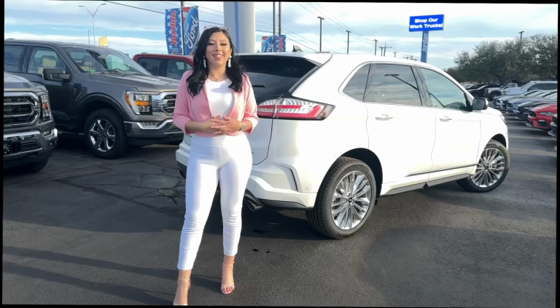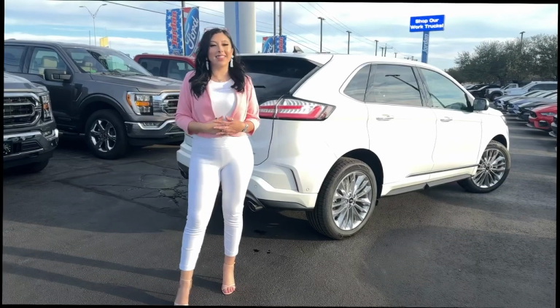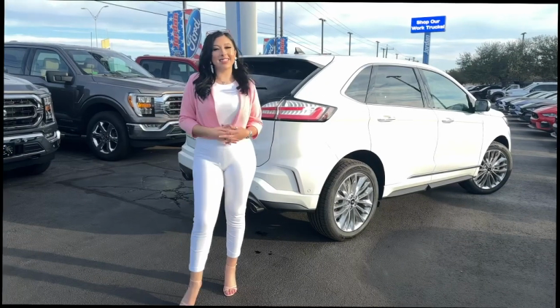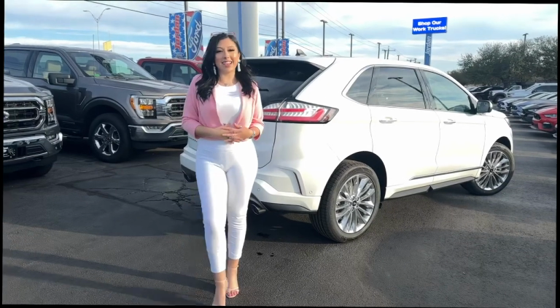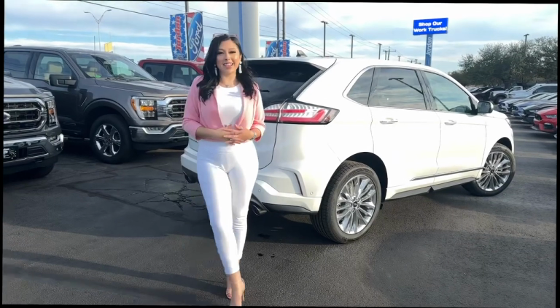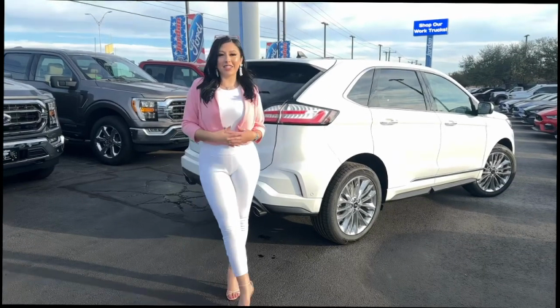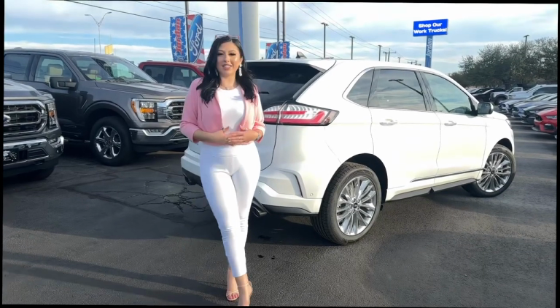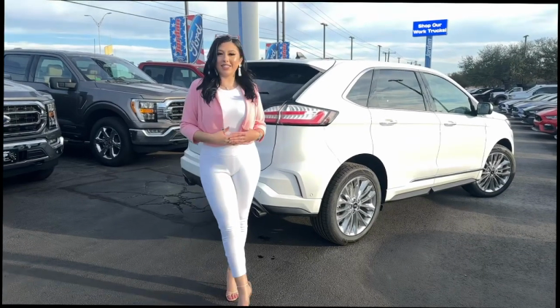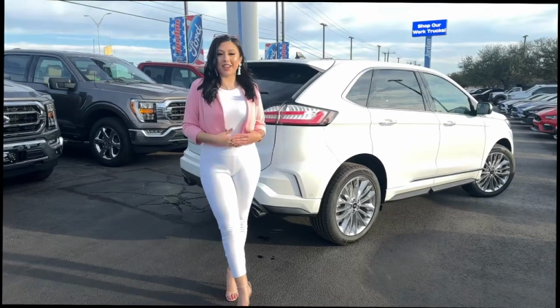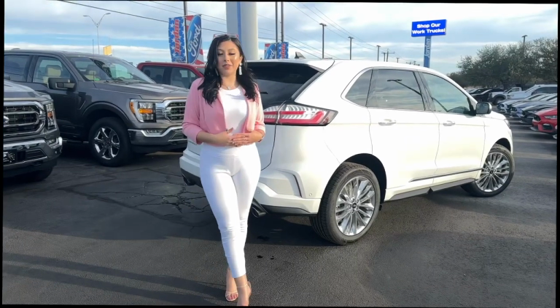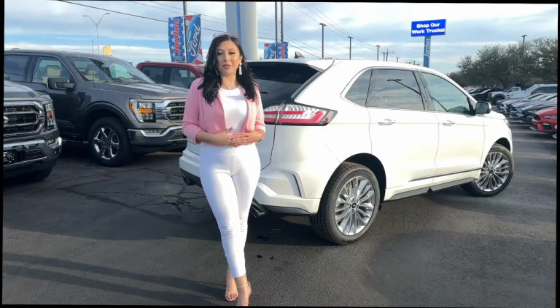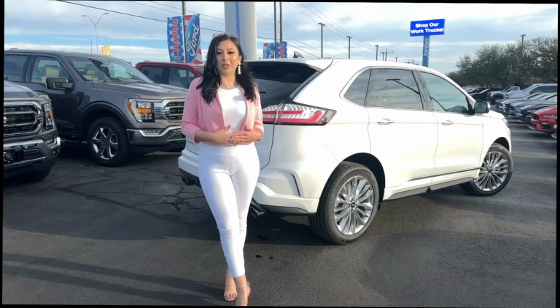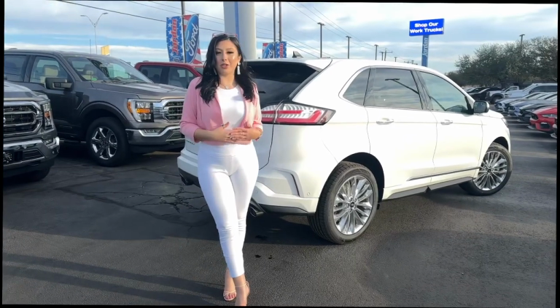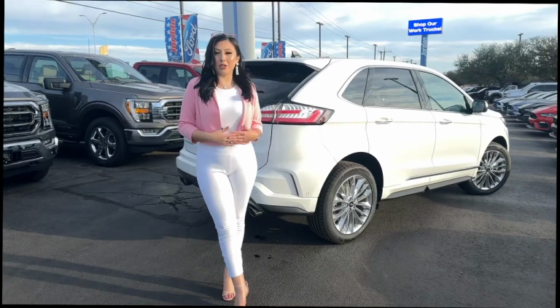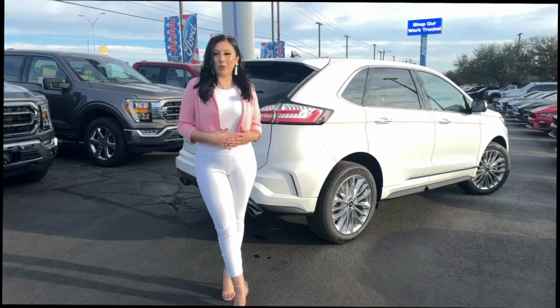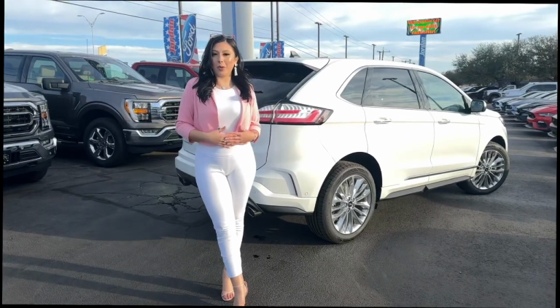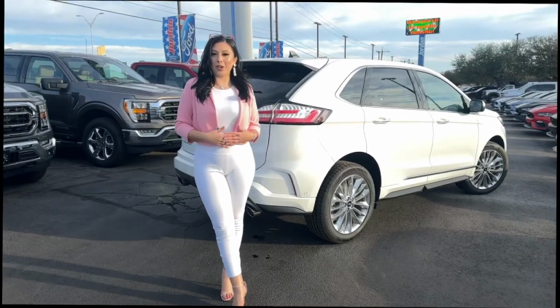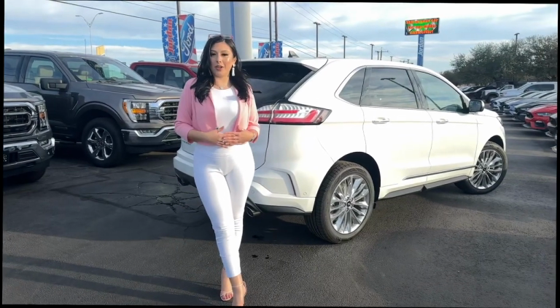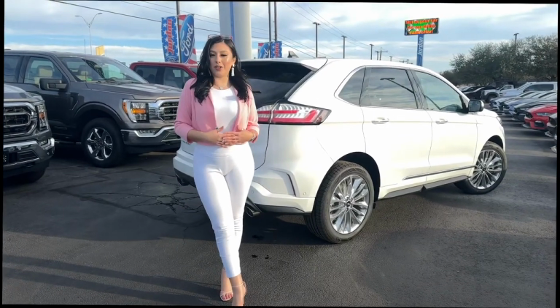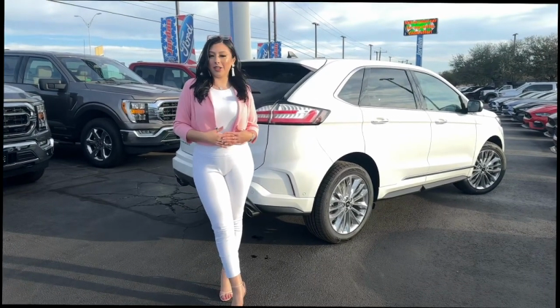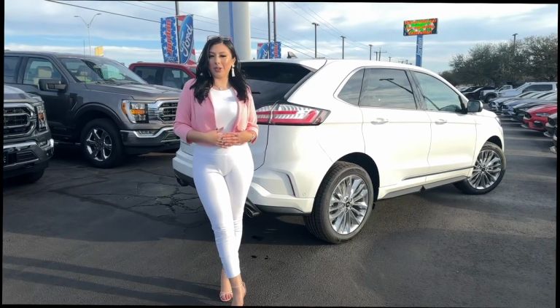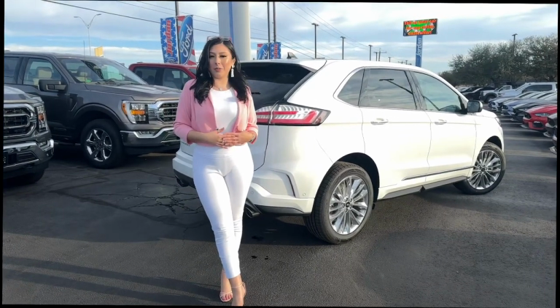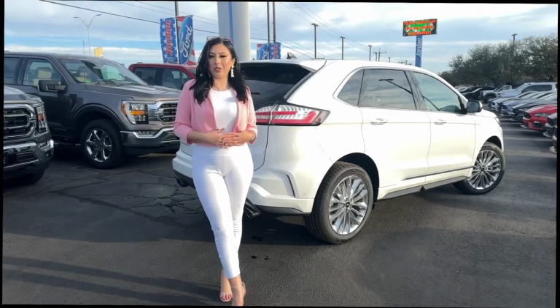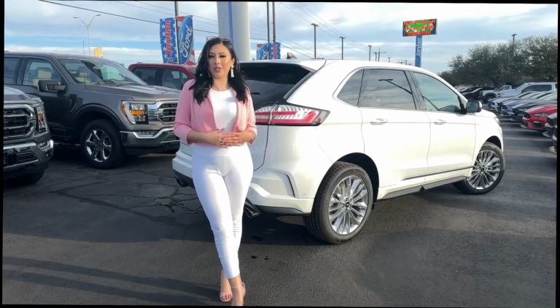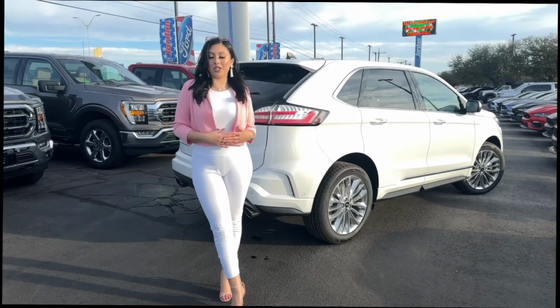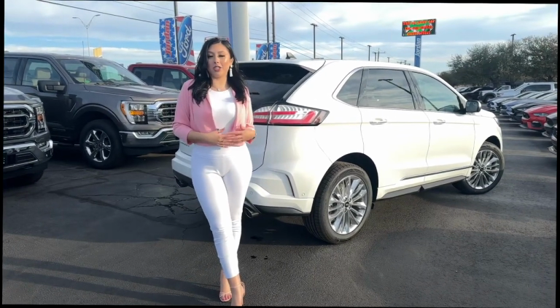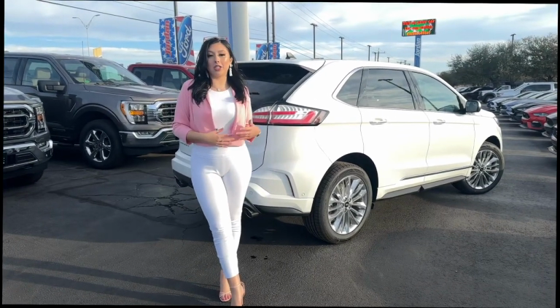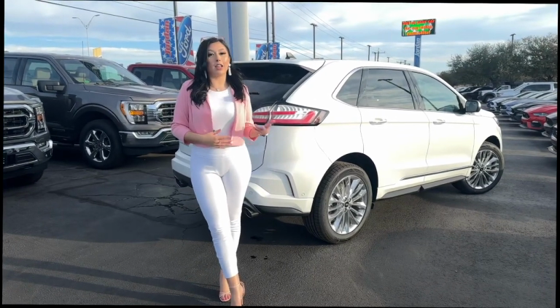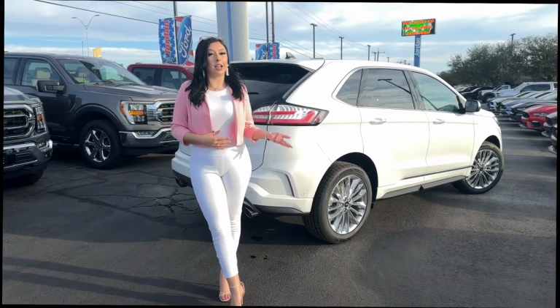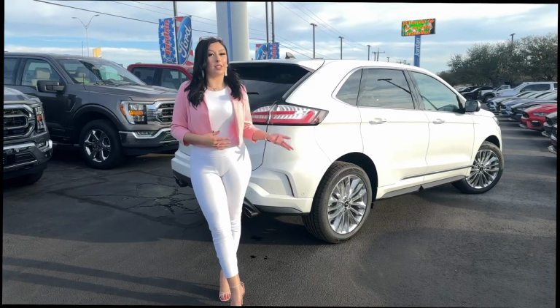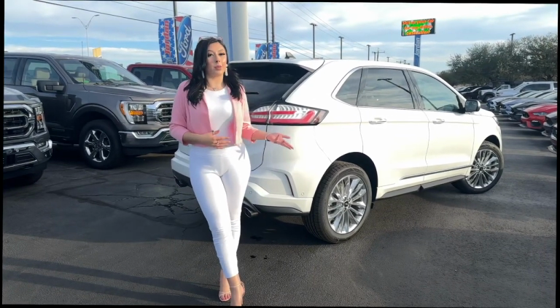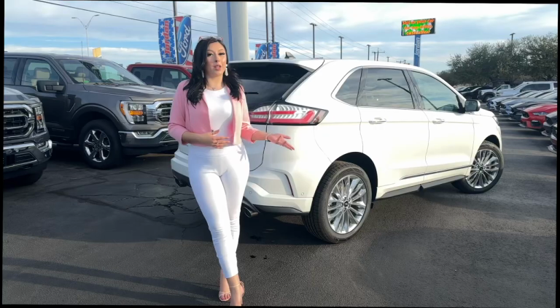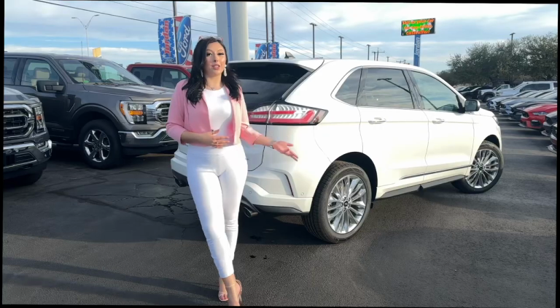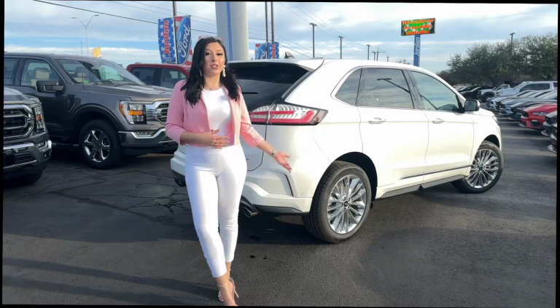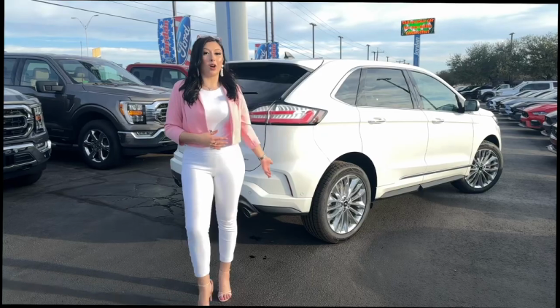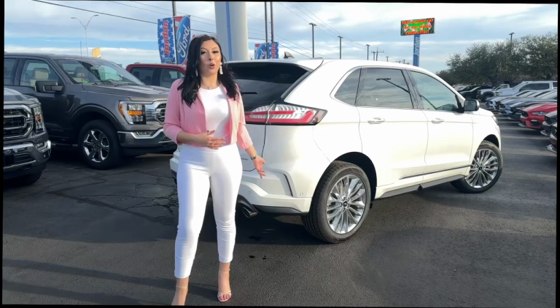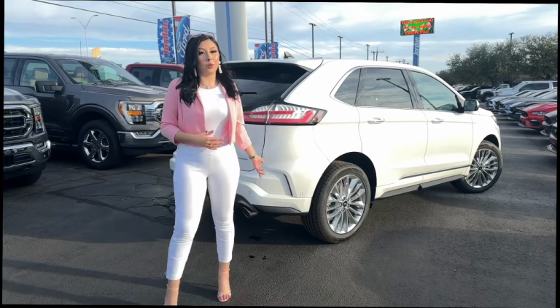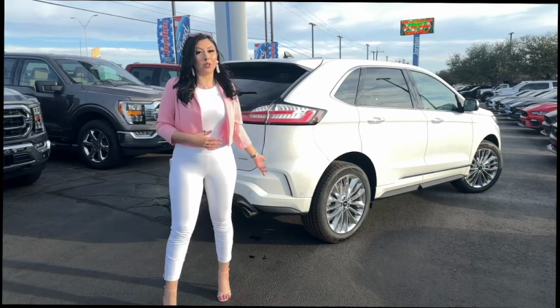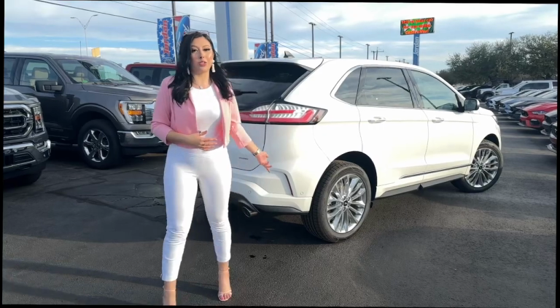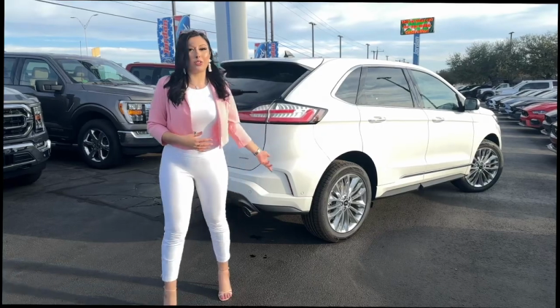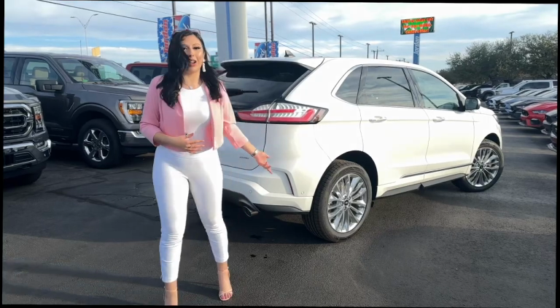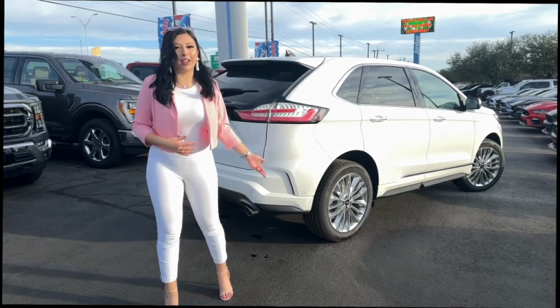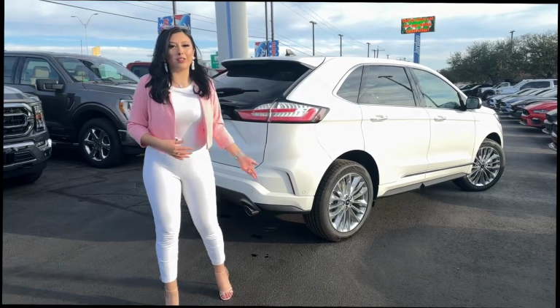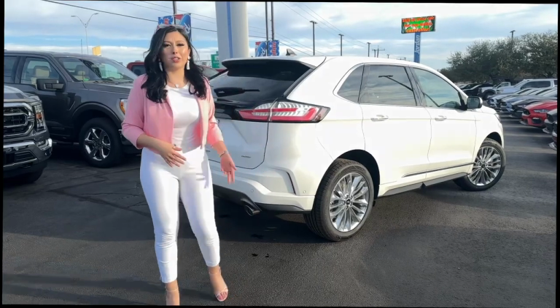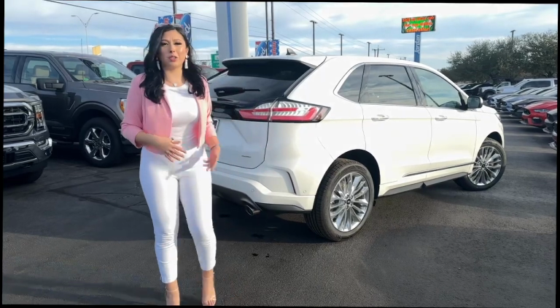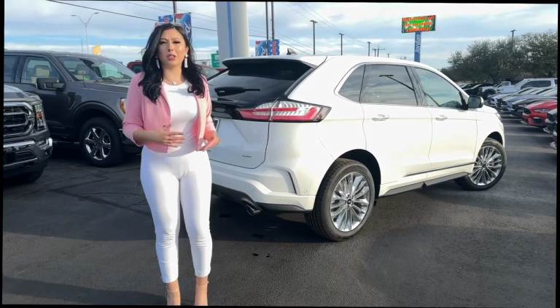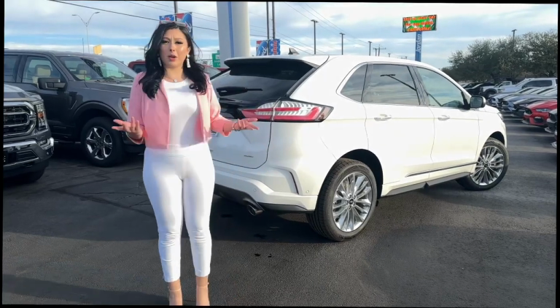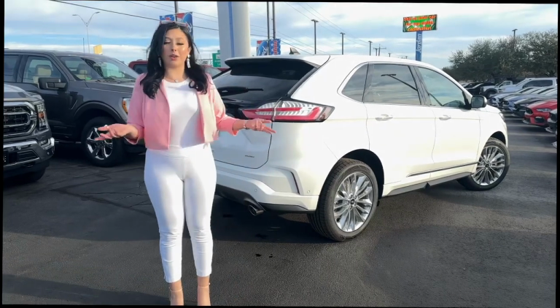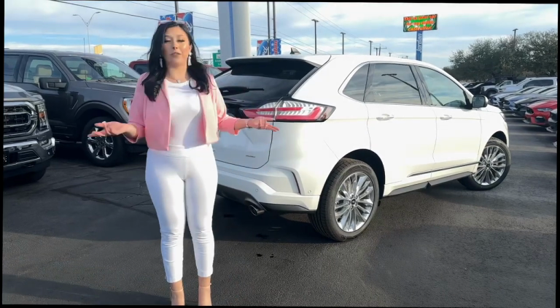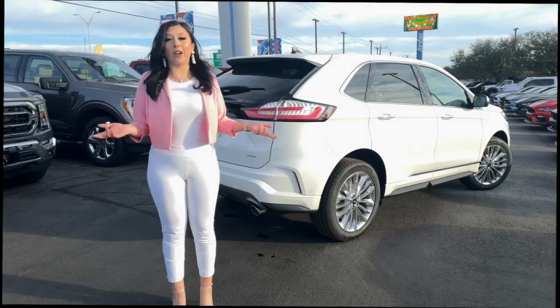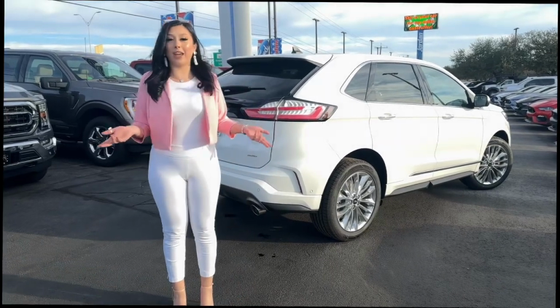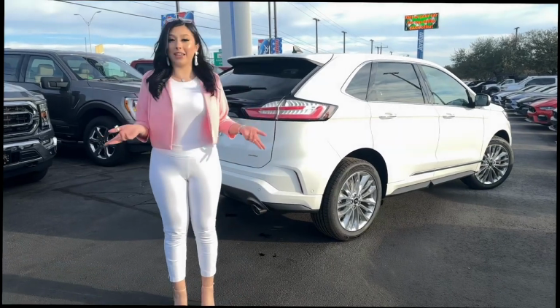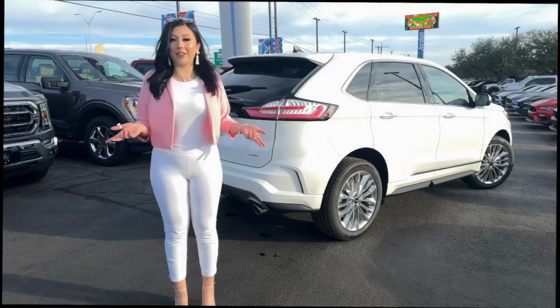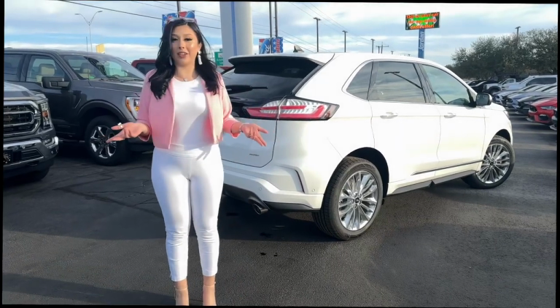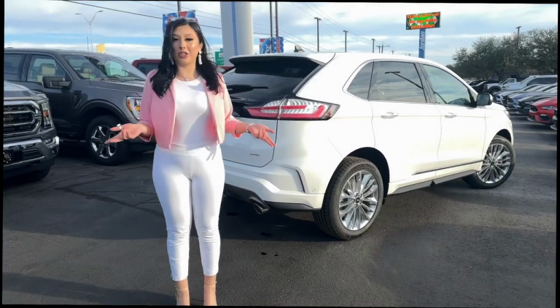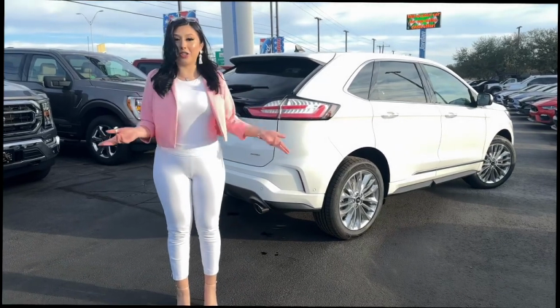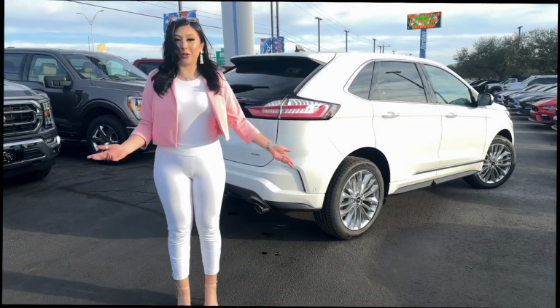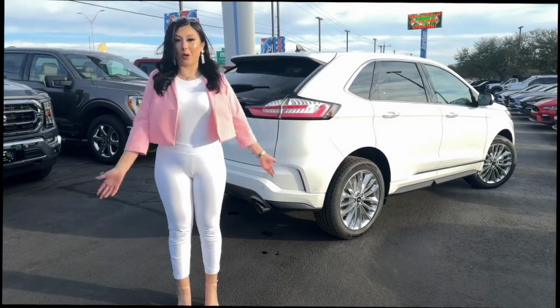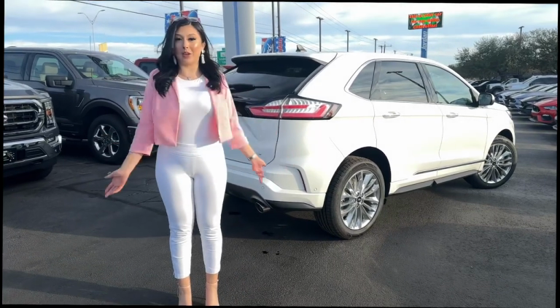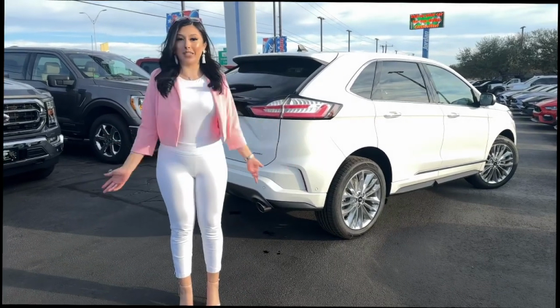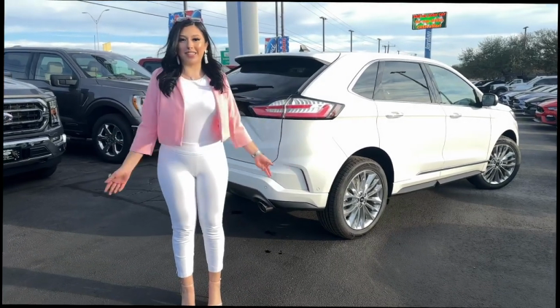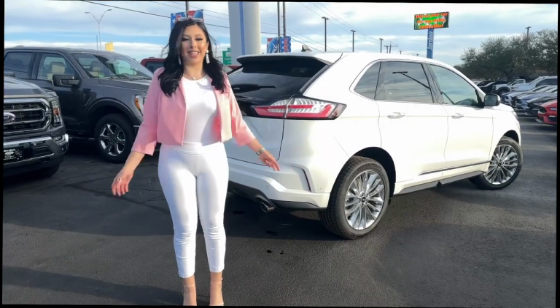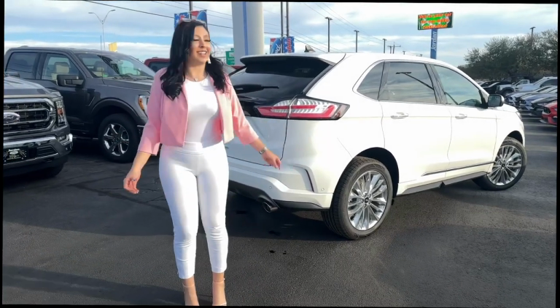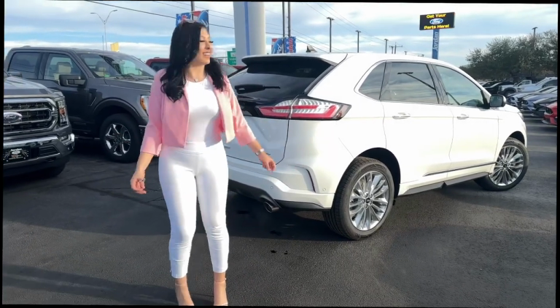This Edge is standard with the 2.0 EcoBoost engine as well as all-wheel drive, so it's ready for any adventure you're wanting to take.